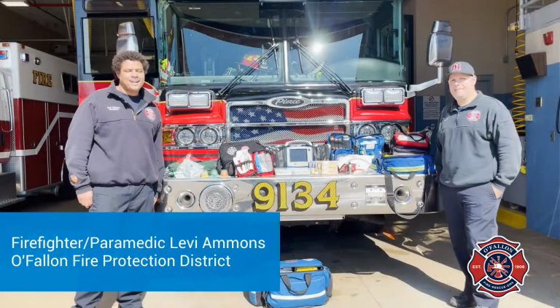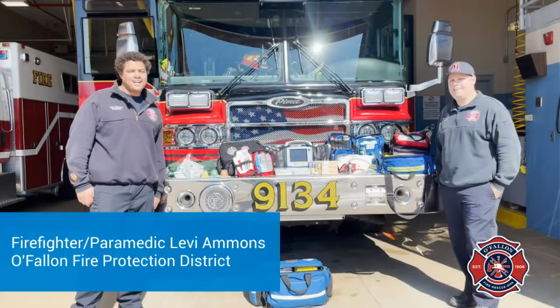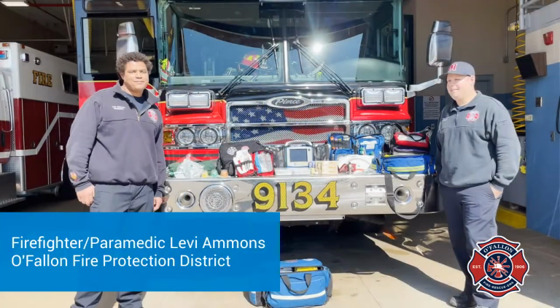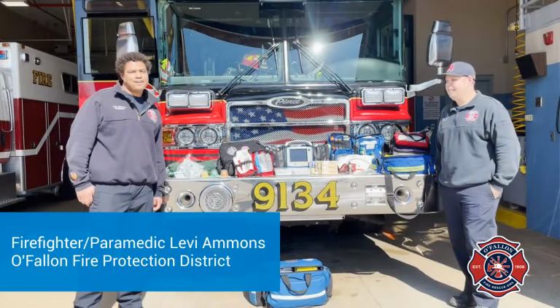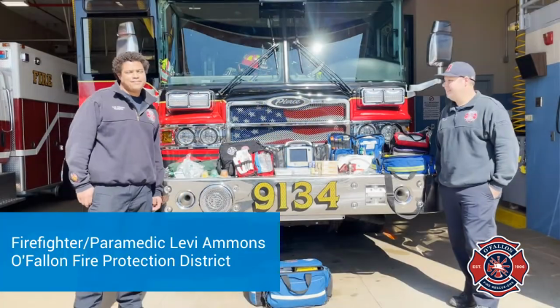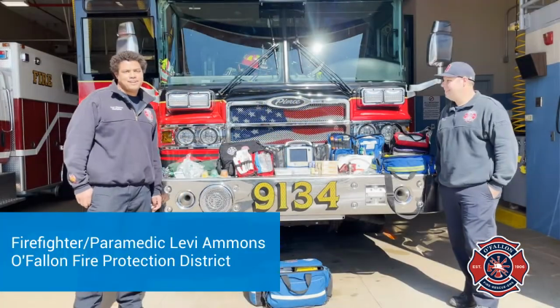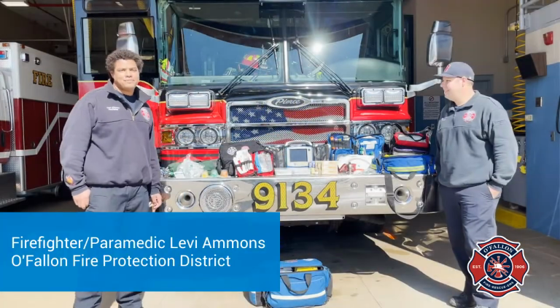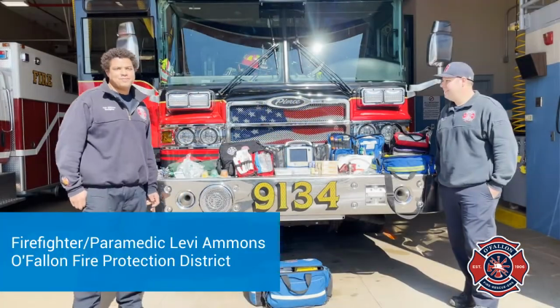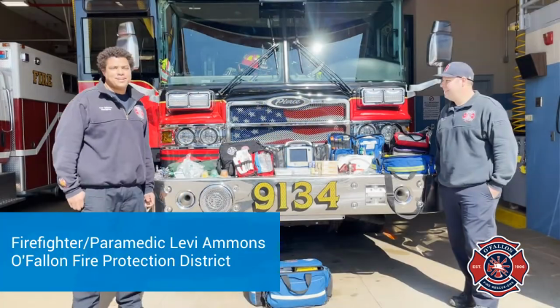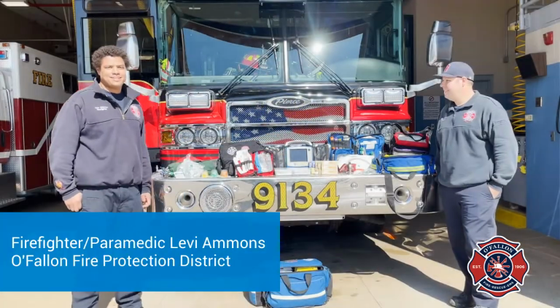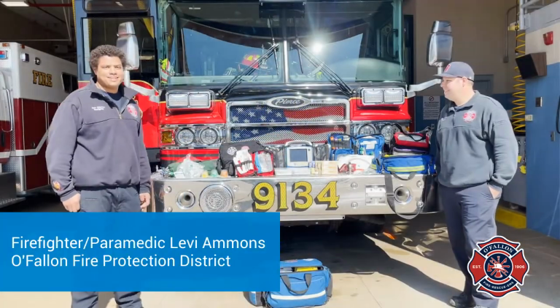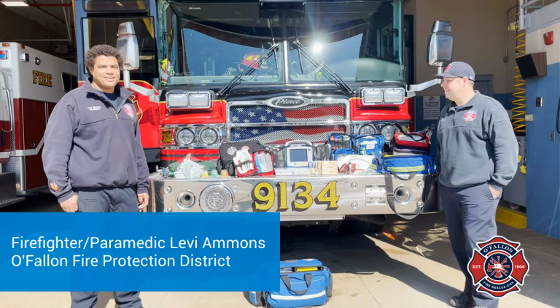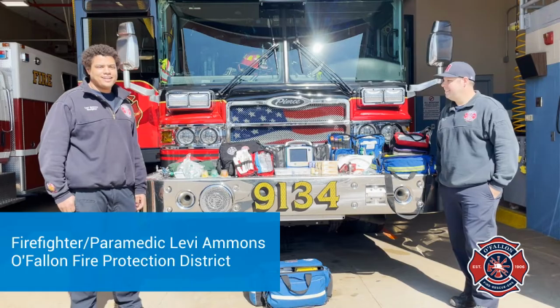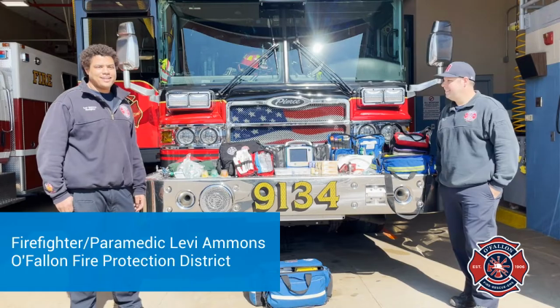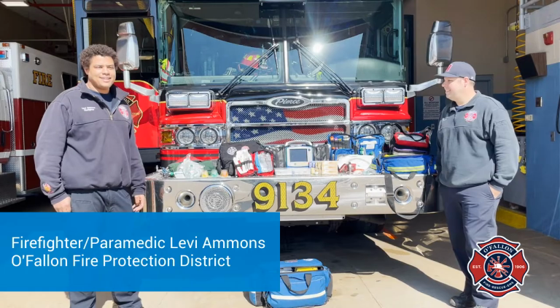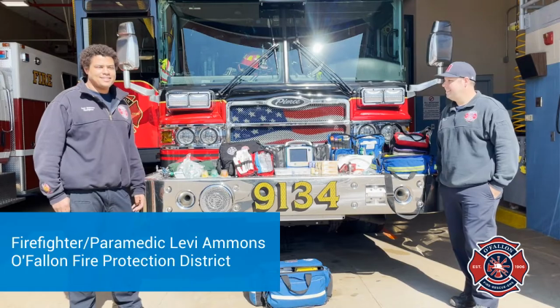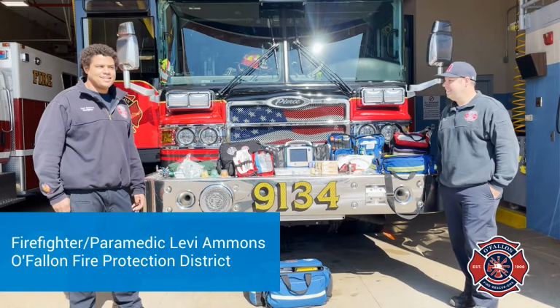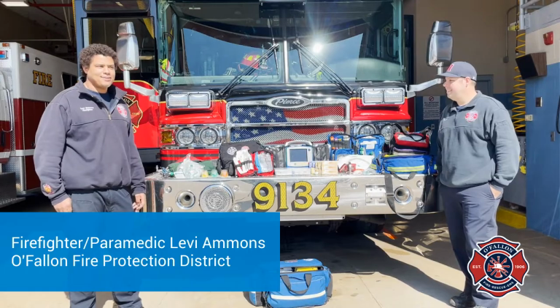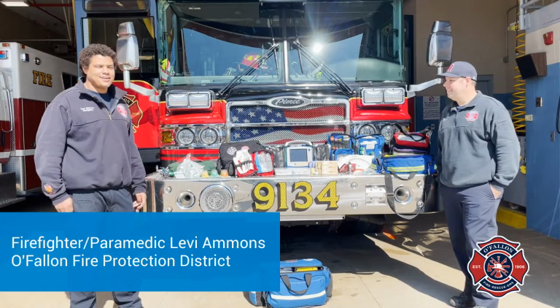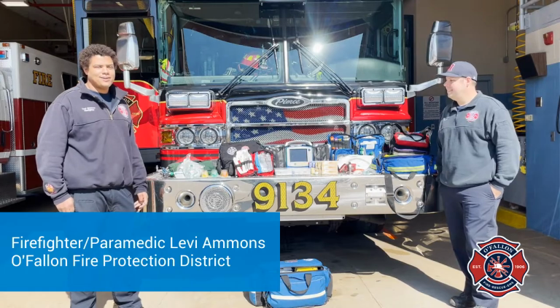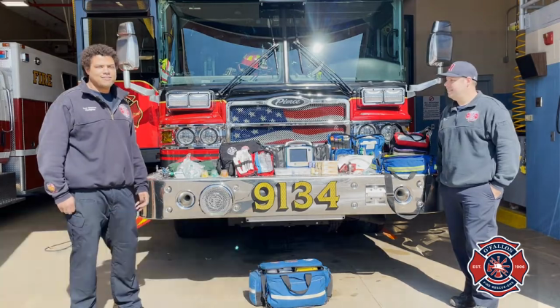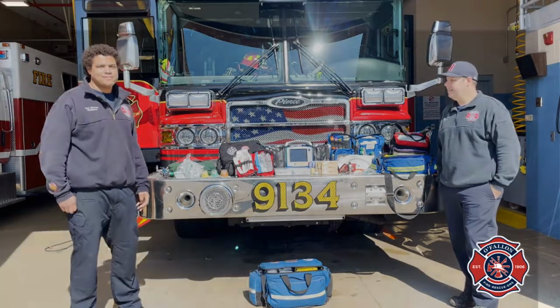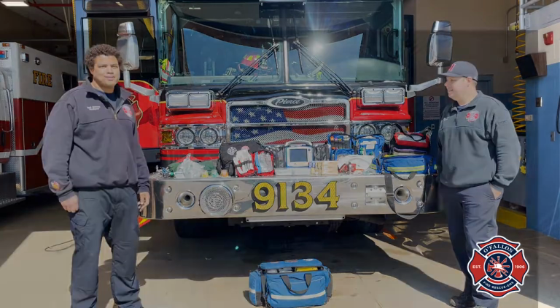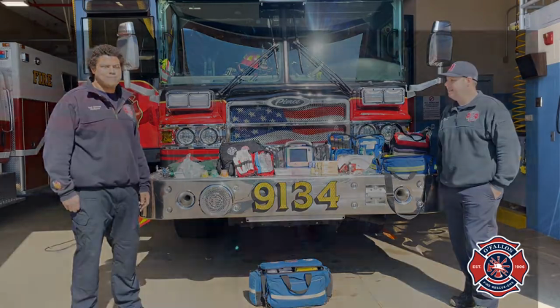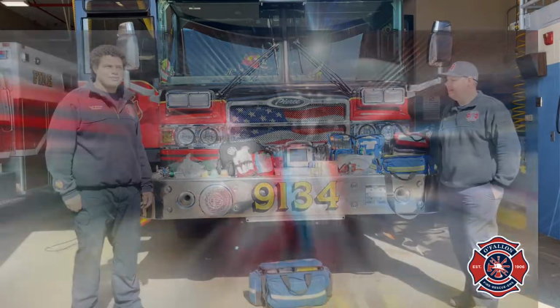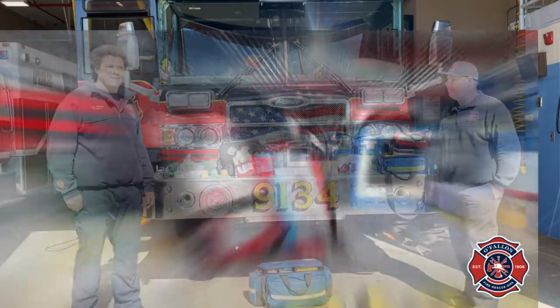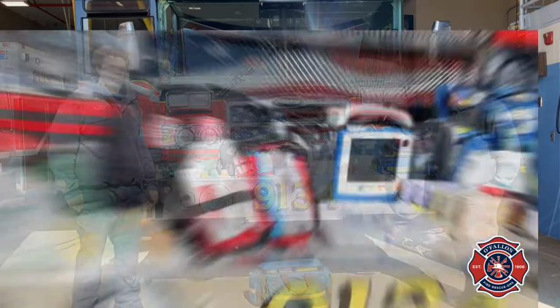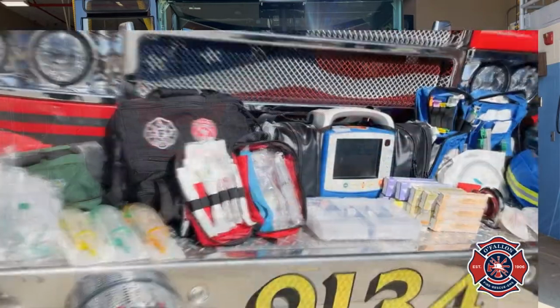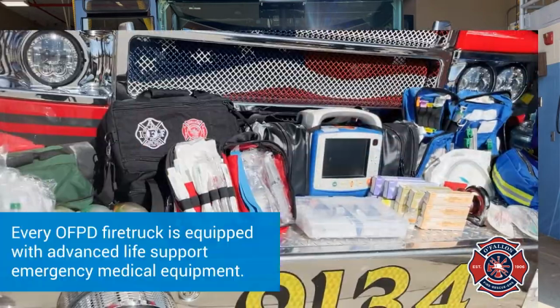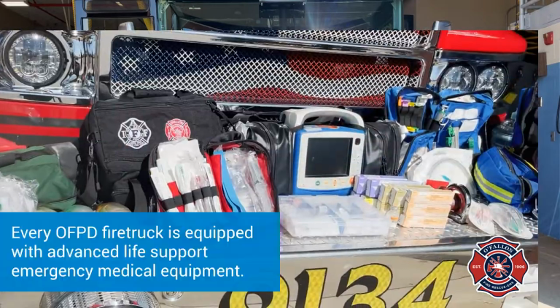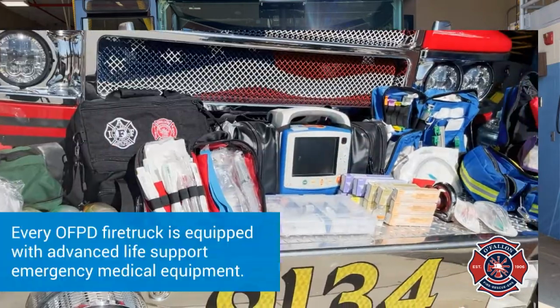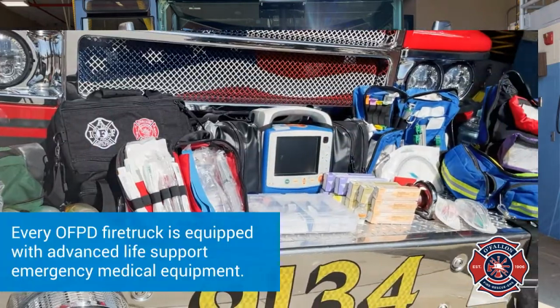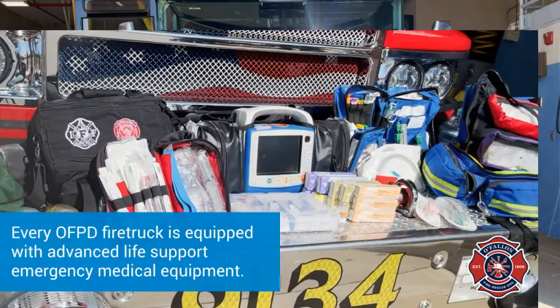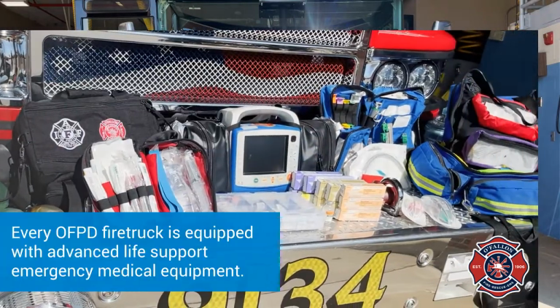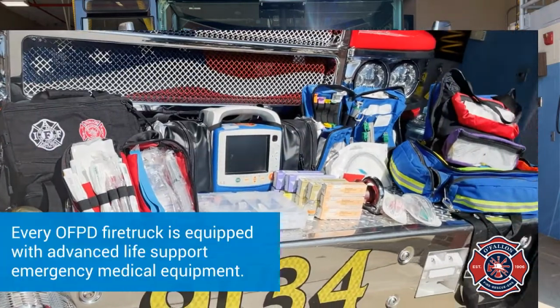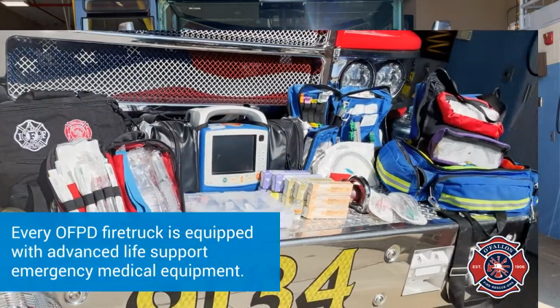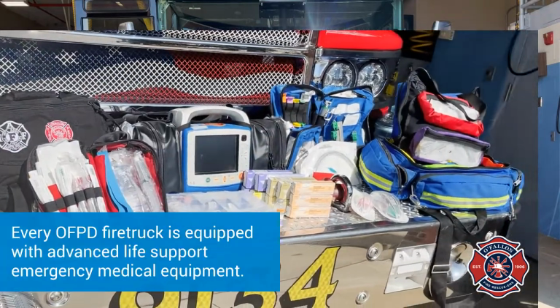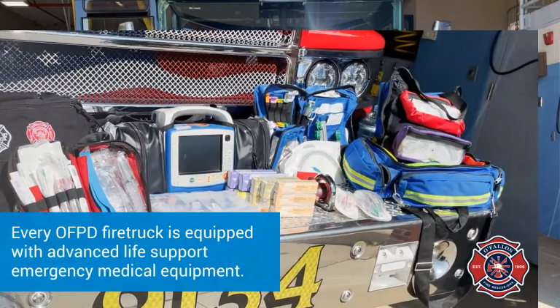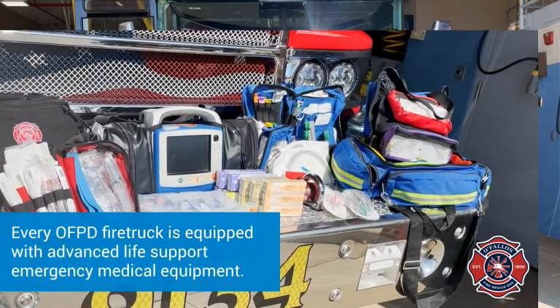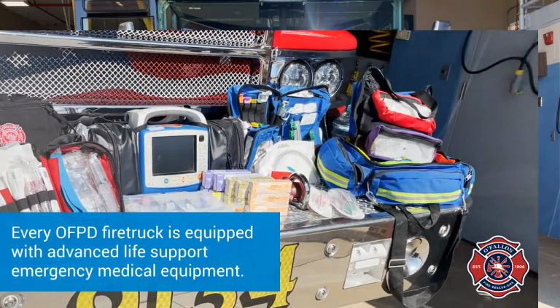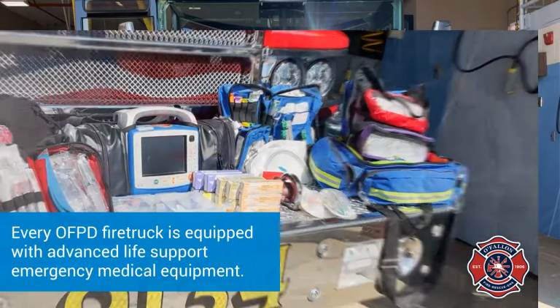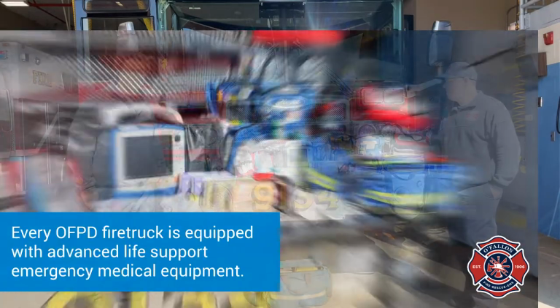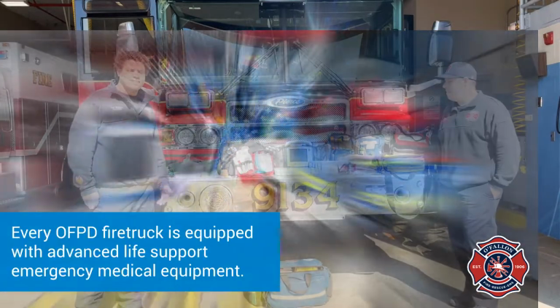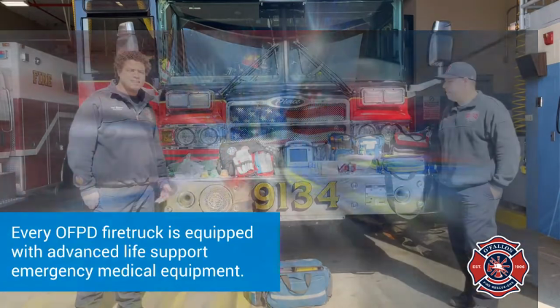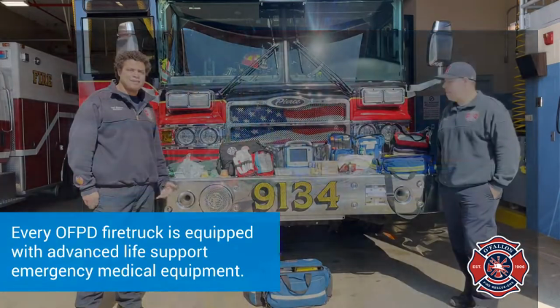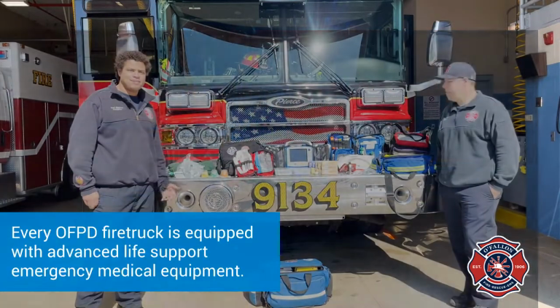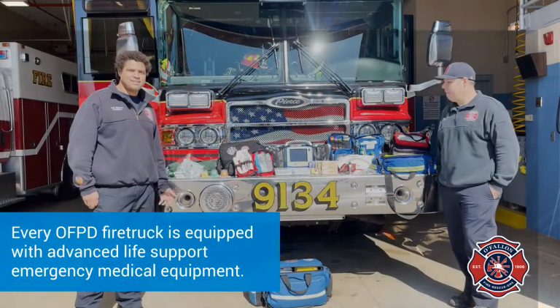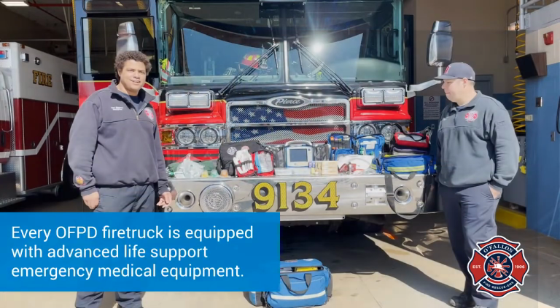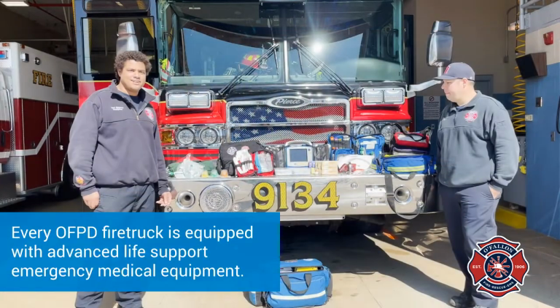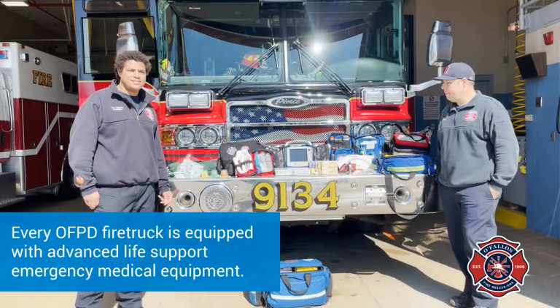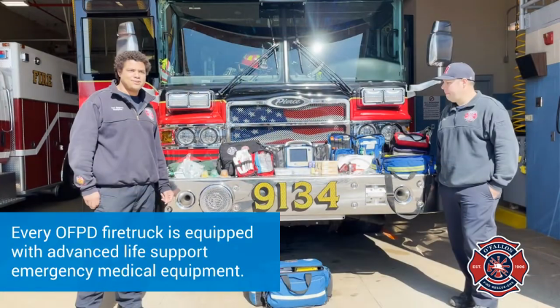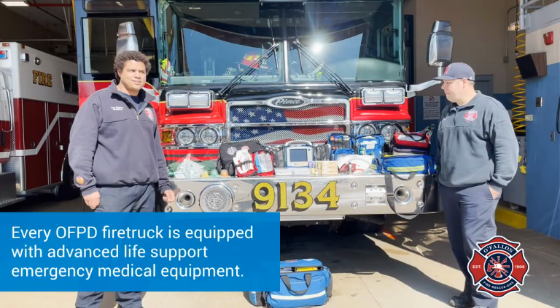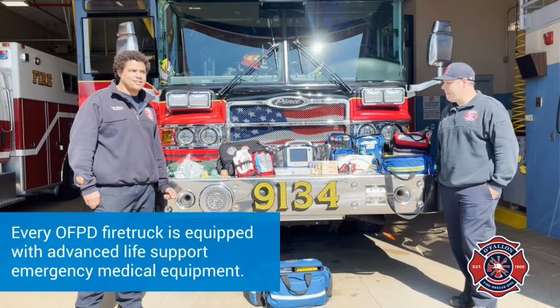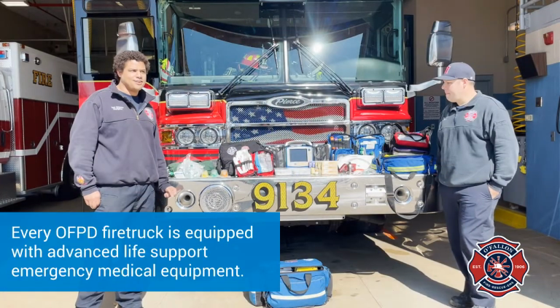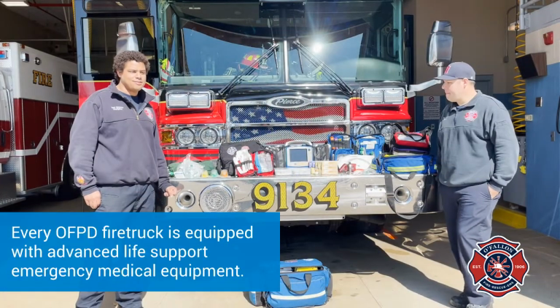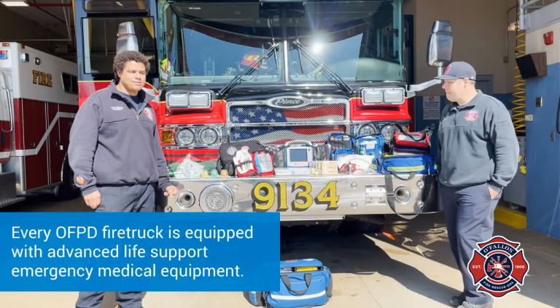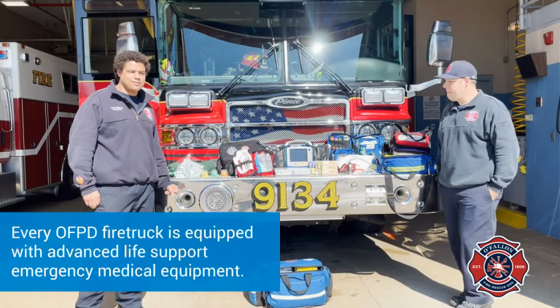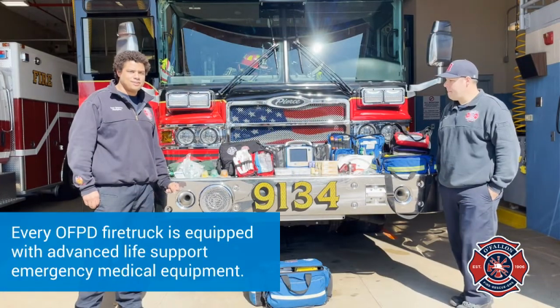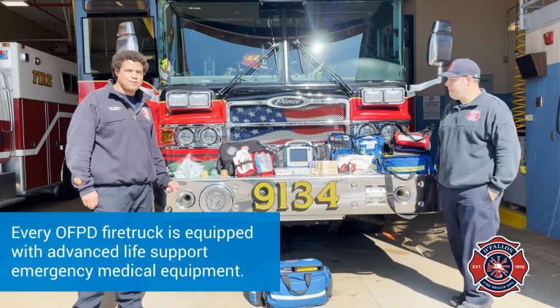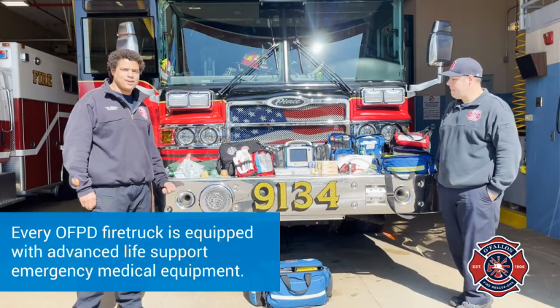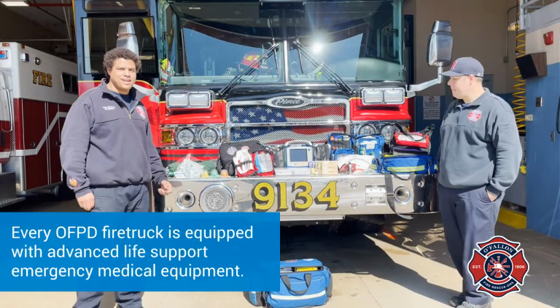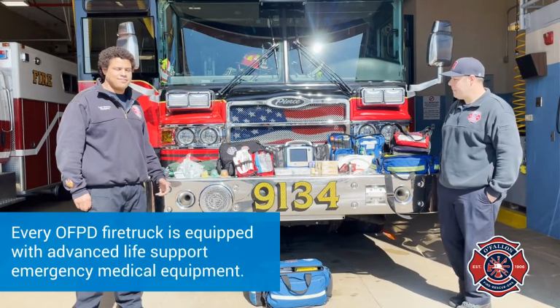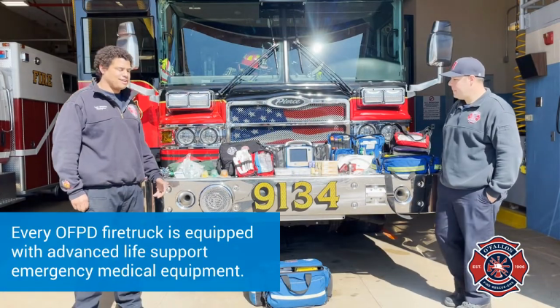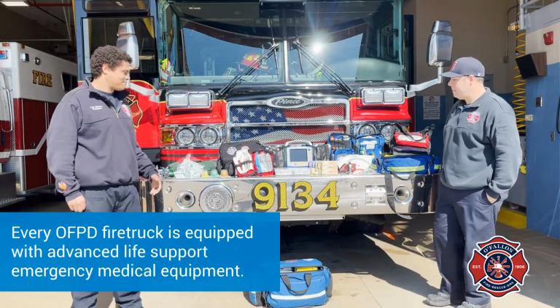Hi, I'm Firefighter Paramedic Levi and today we're going to go over some equipment we carry on the truck. We carry almost everything that the ambulance carries, so we're just going to go through what we have here.